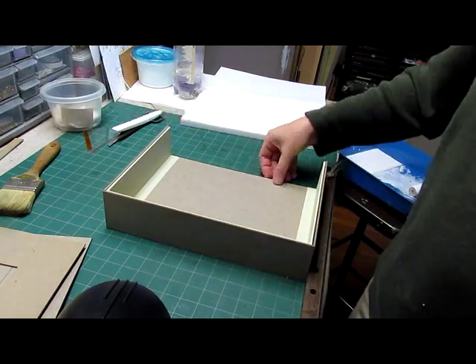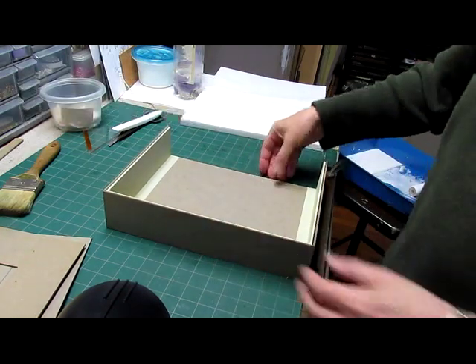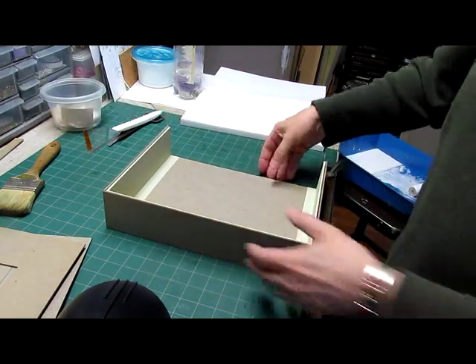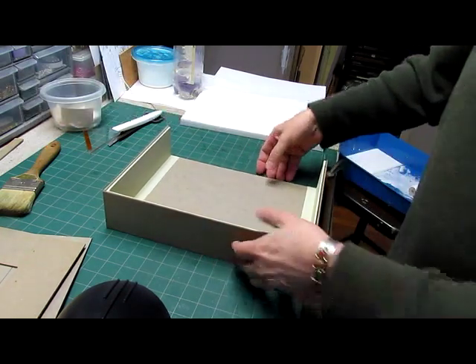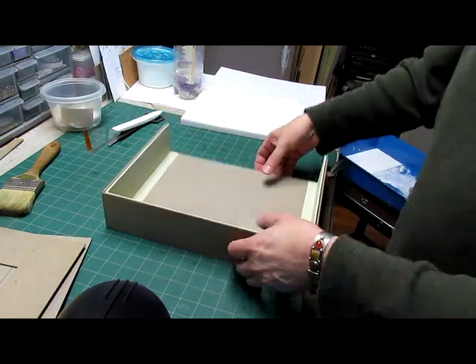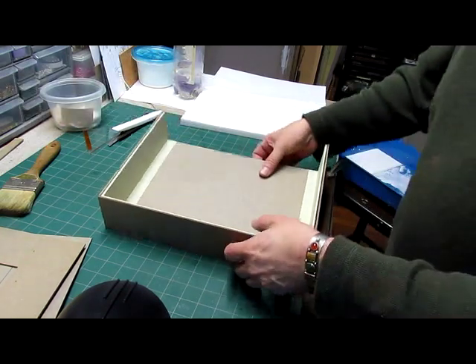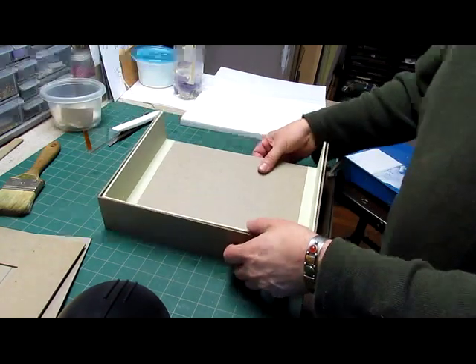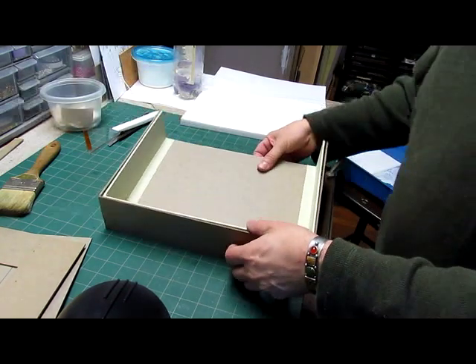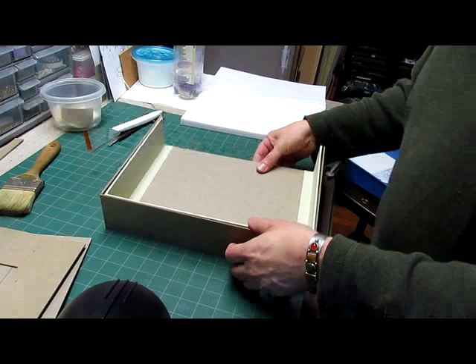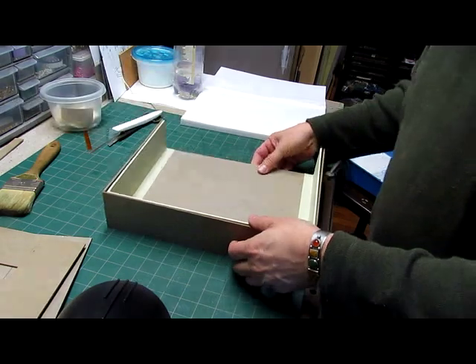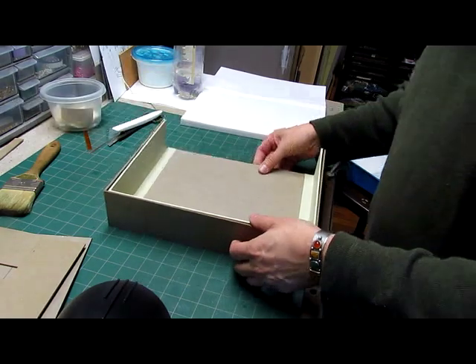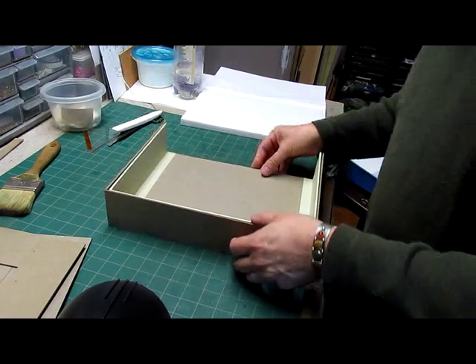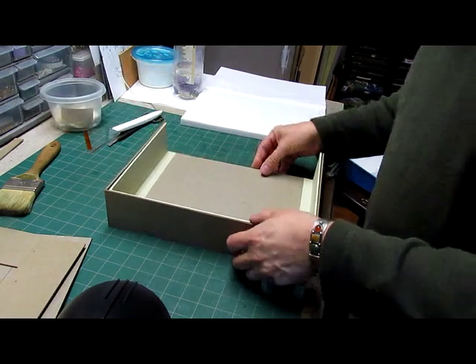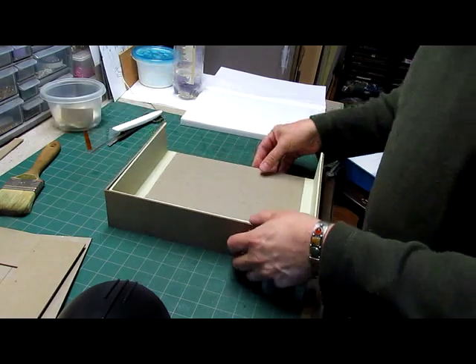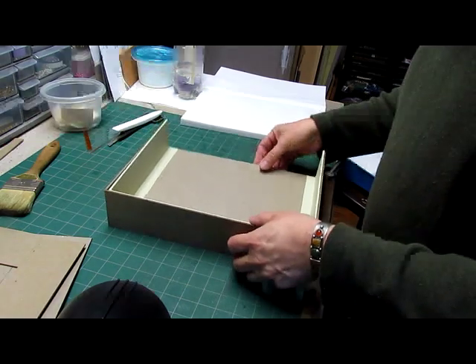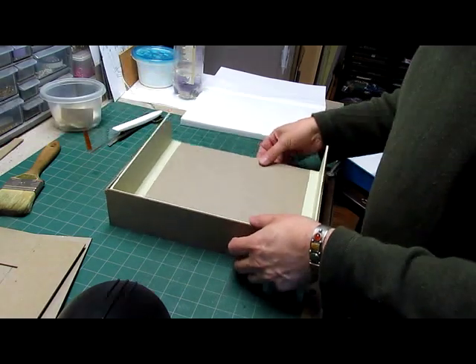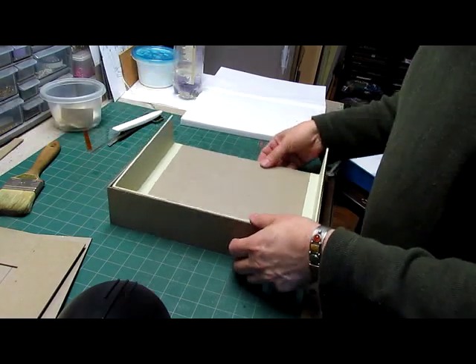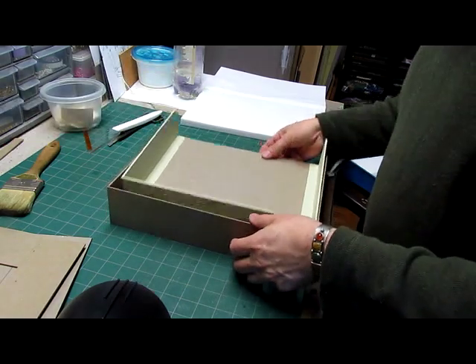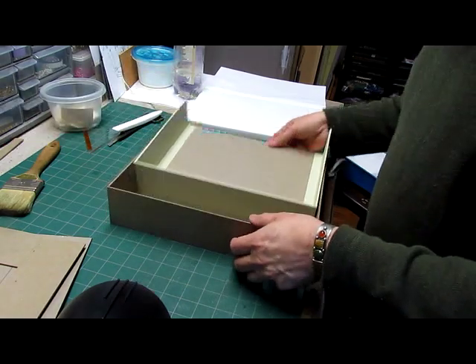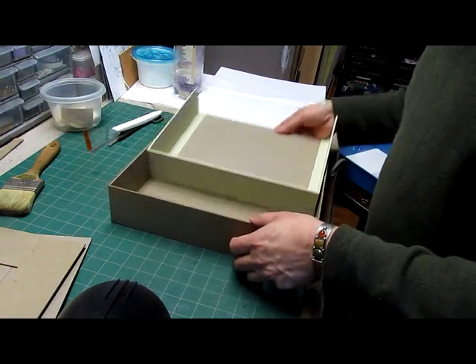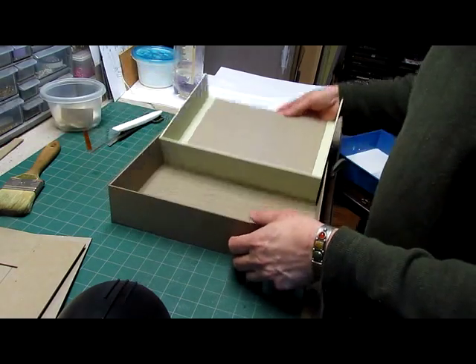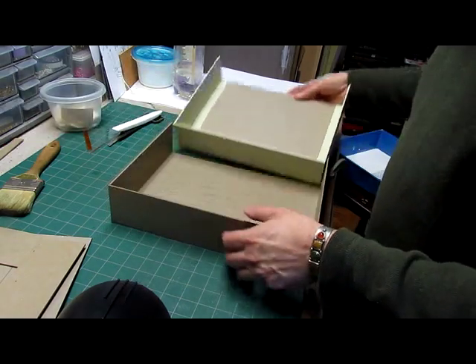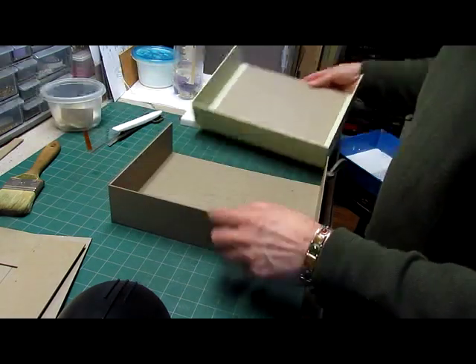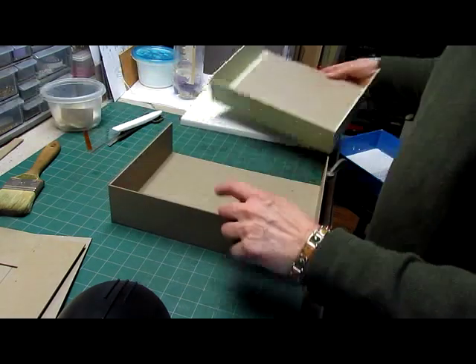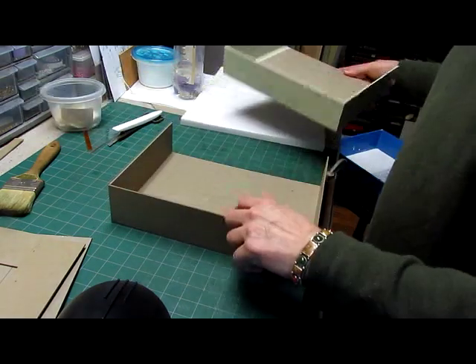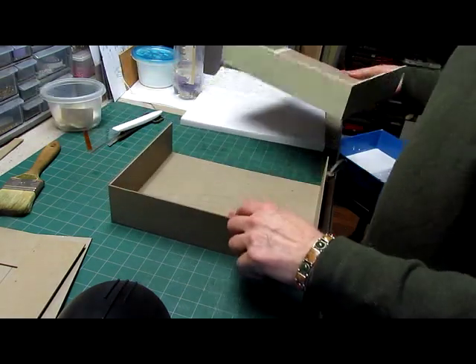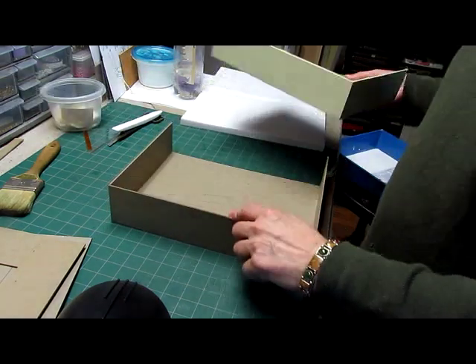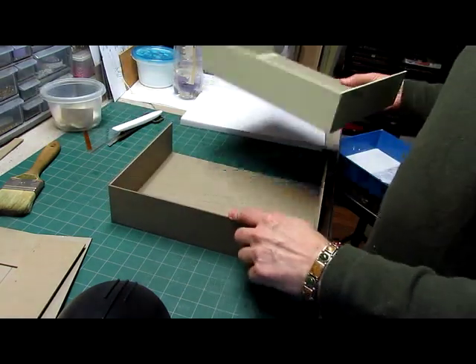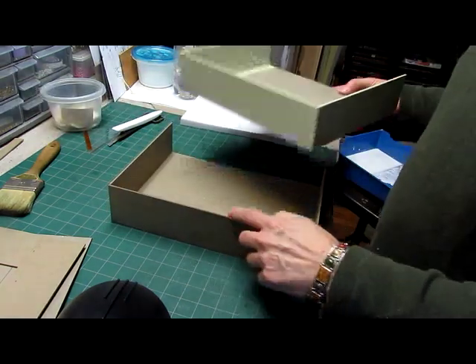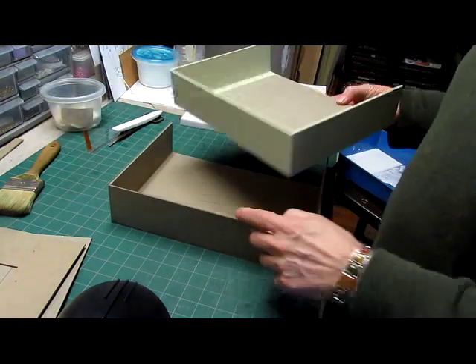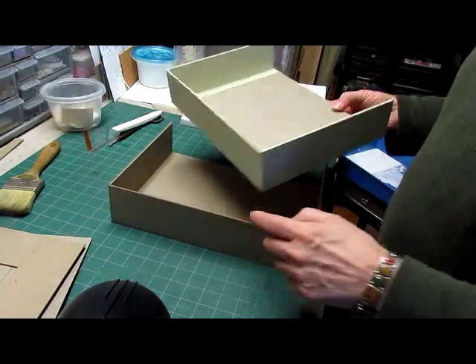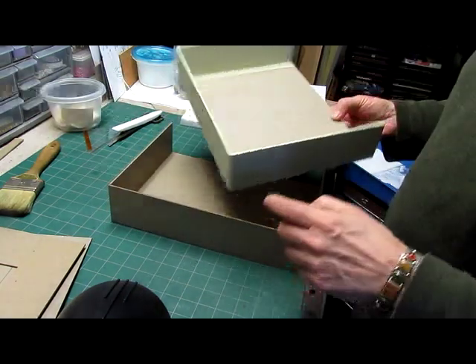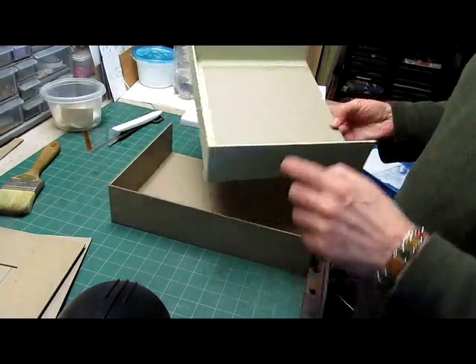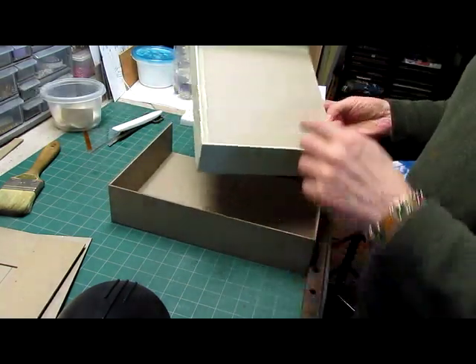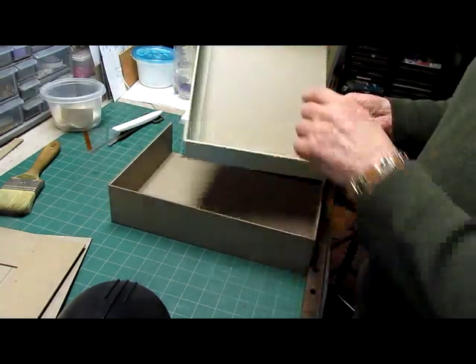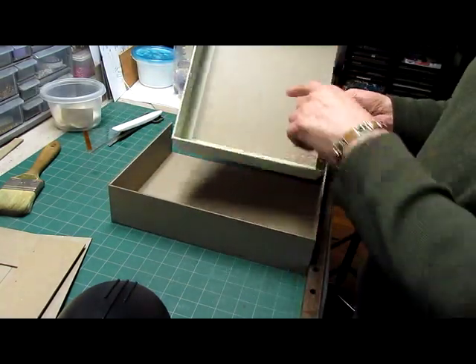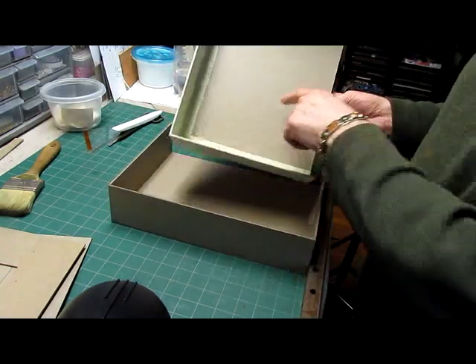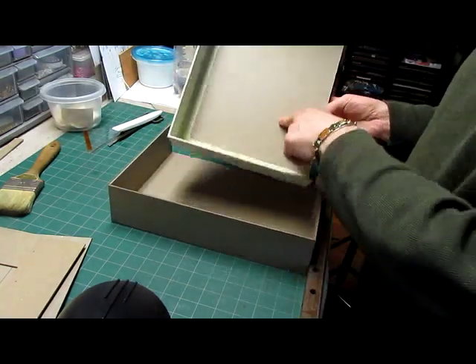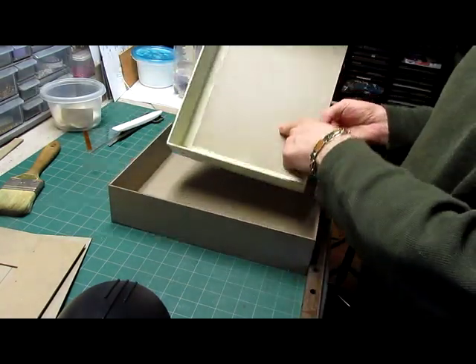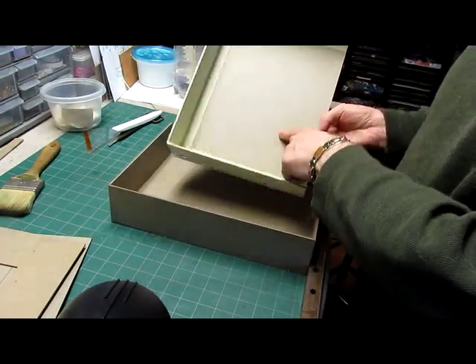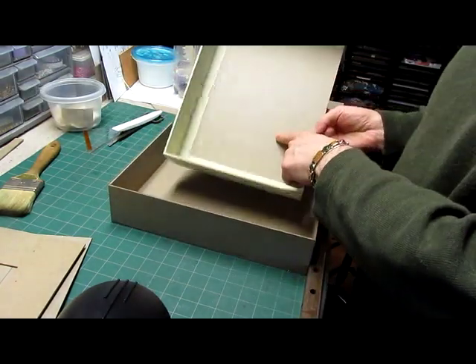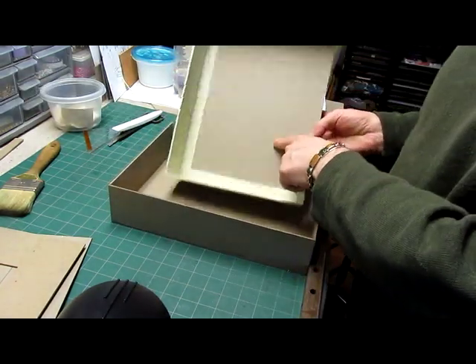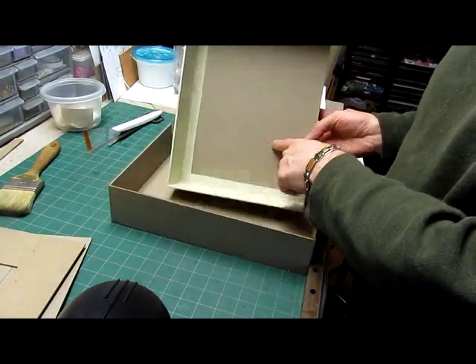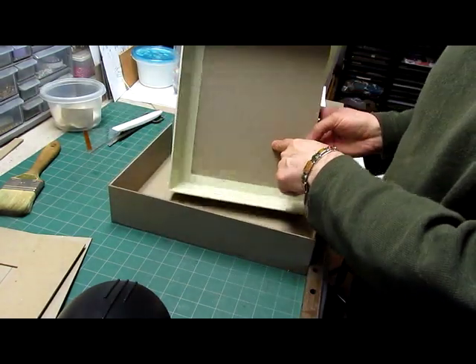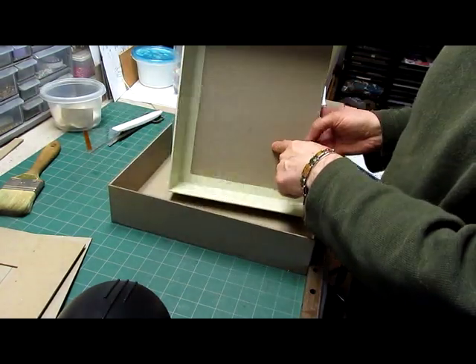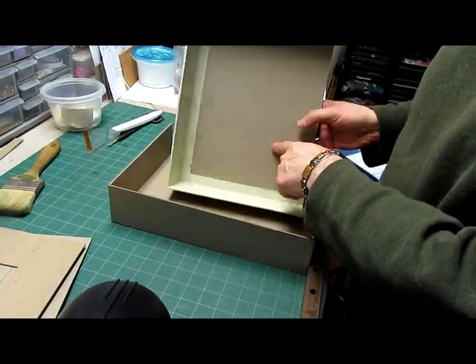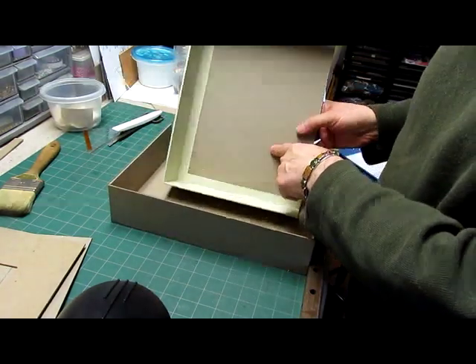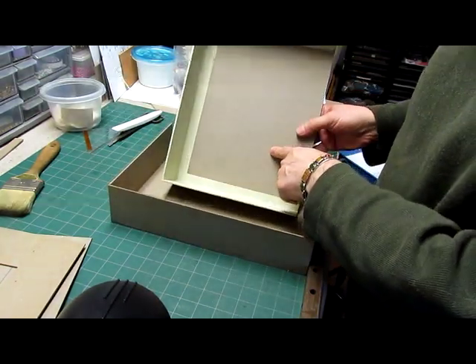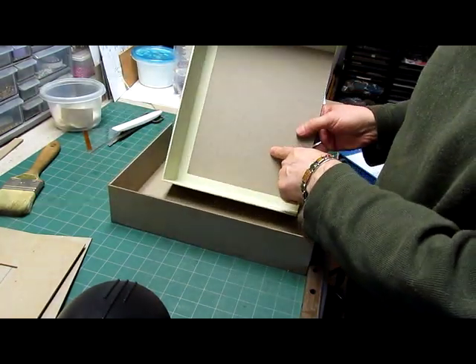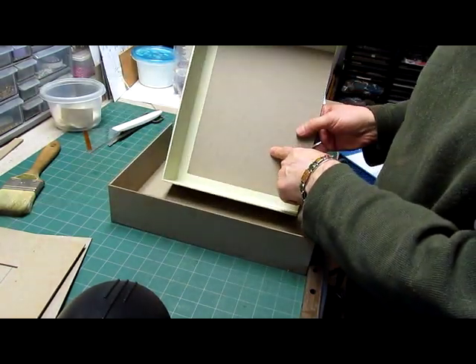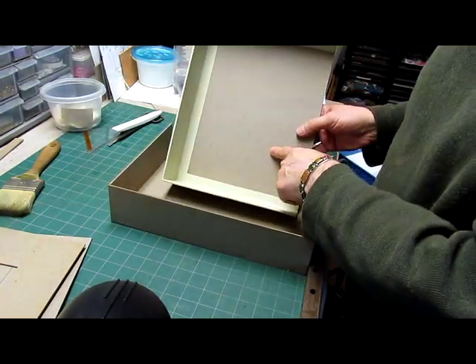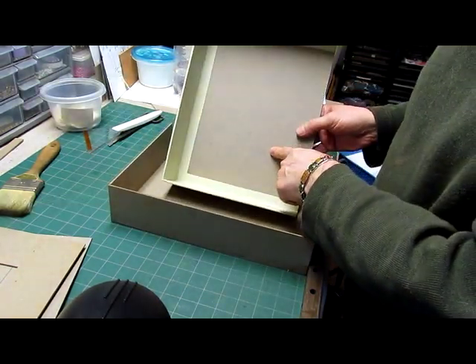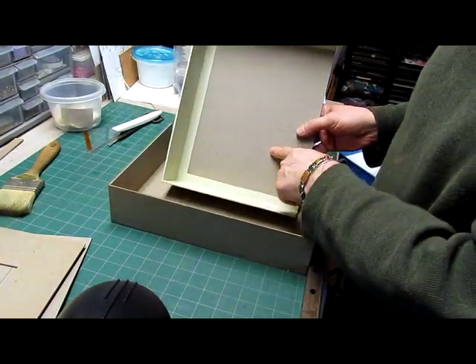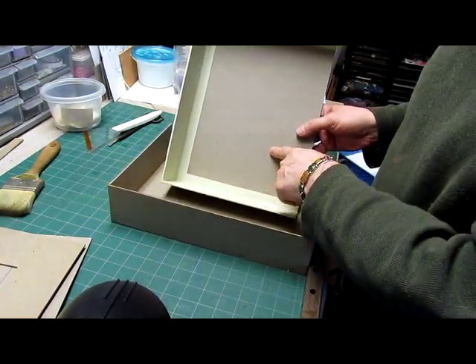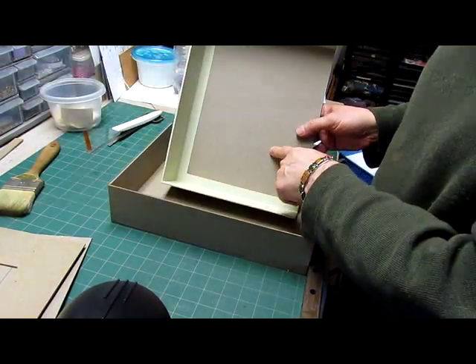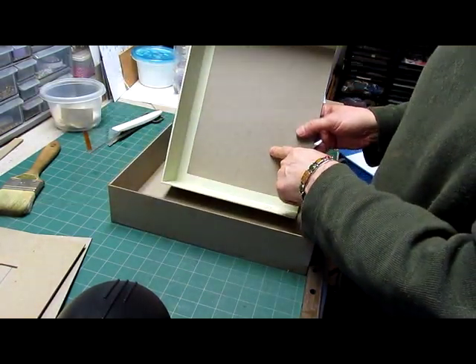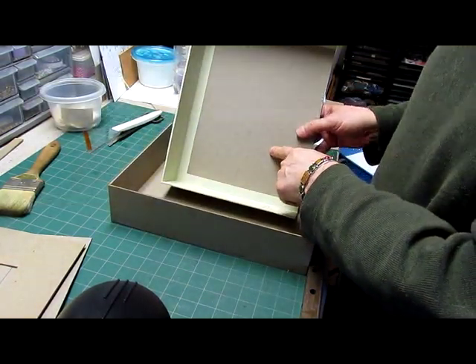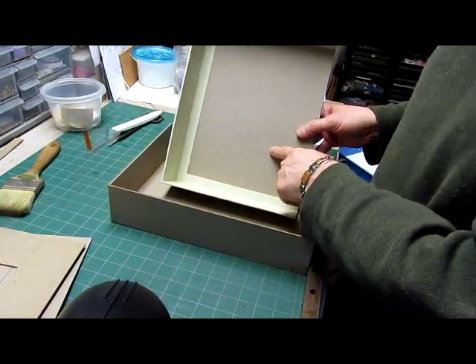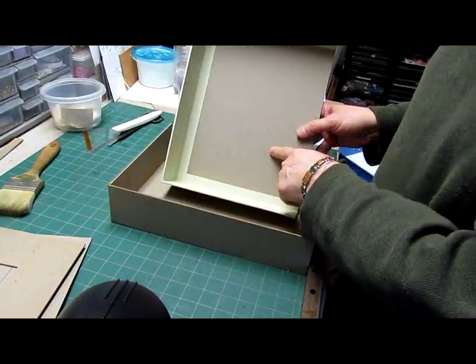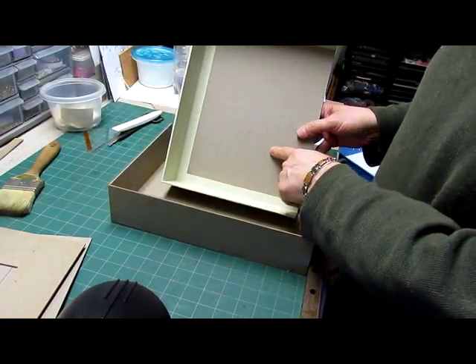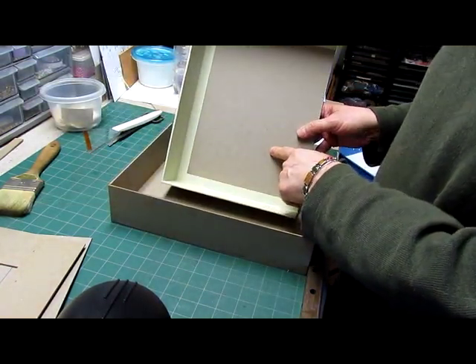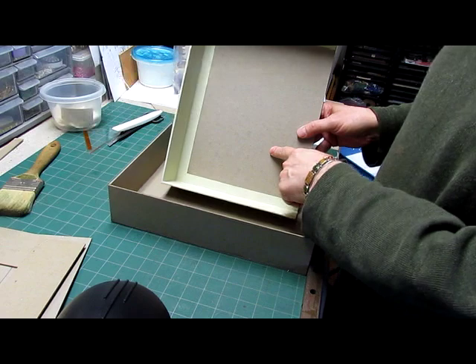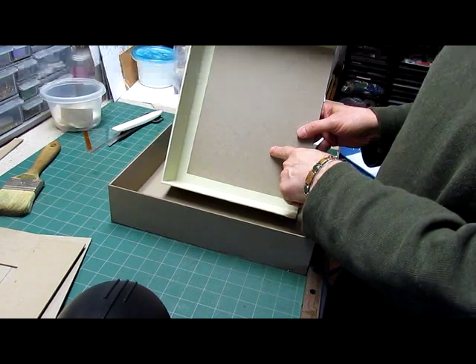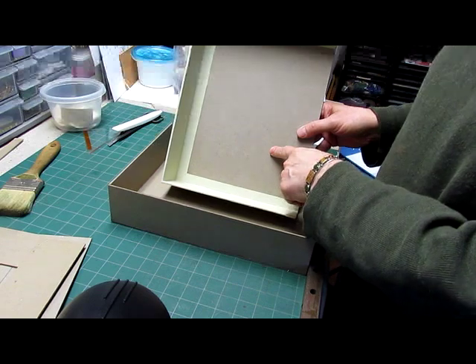From here we'll cover this tray exactly to the stage that we did for the small tray, and then we'll proceed with the next step.